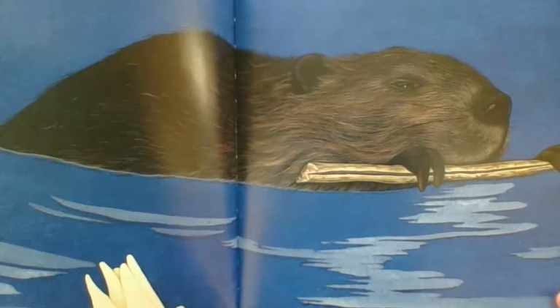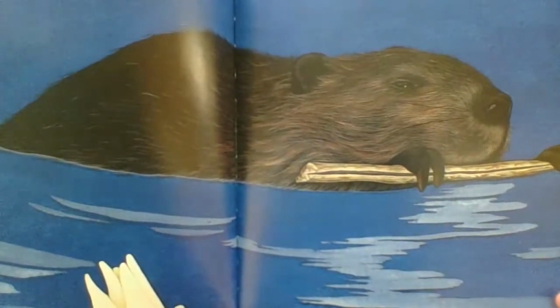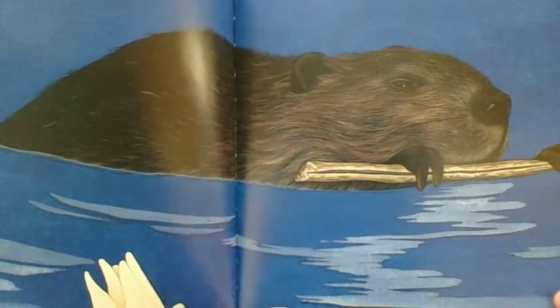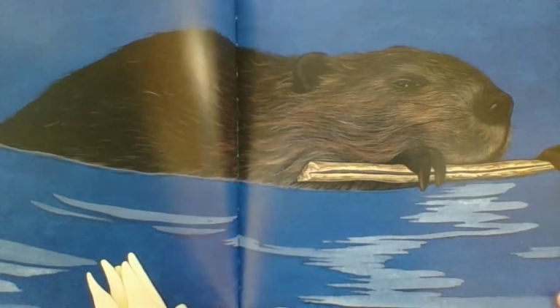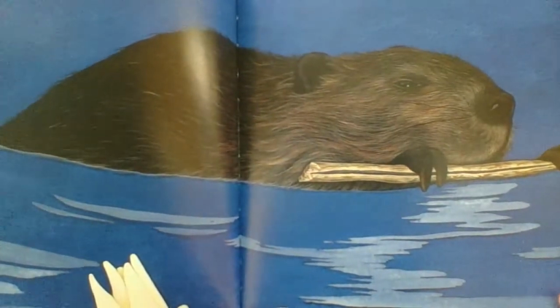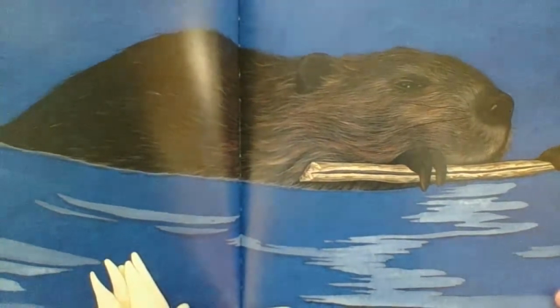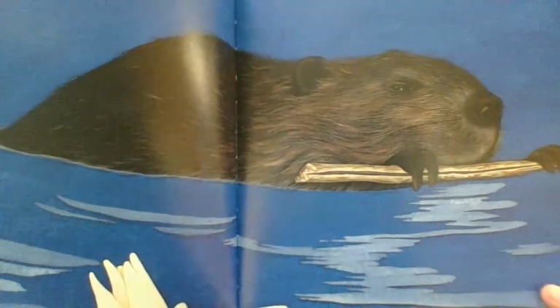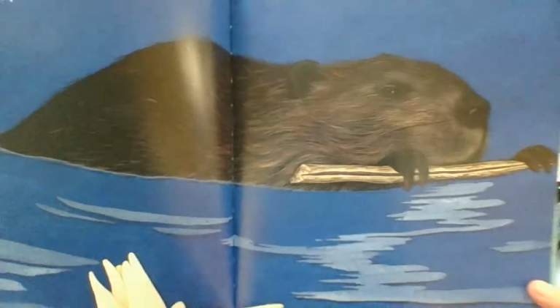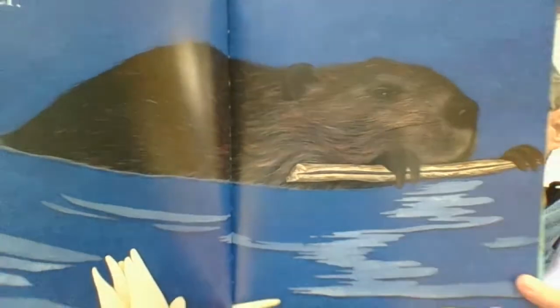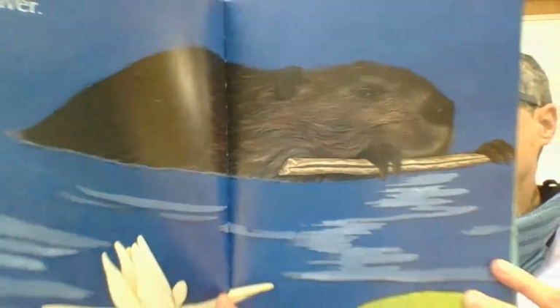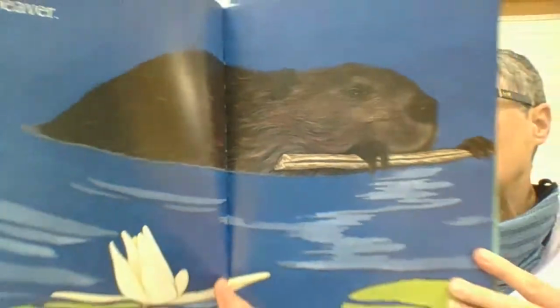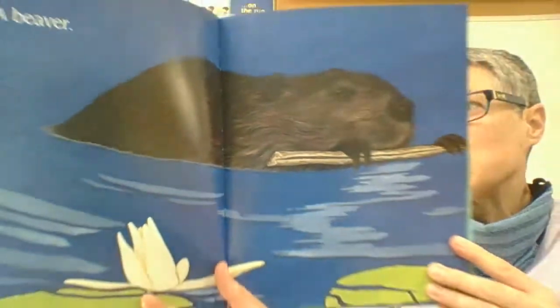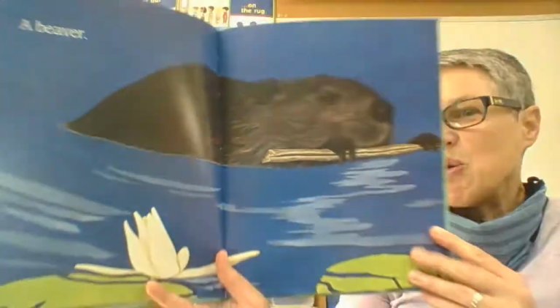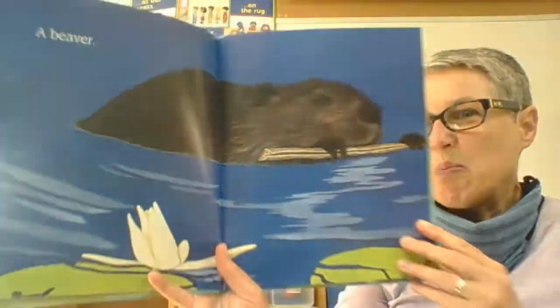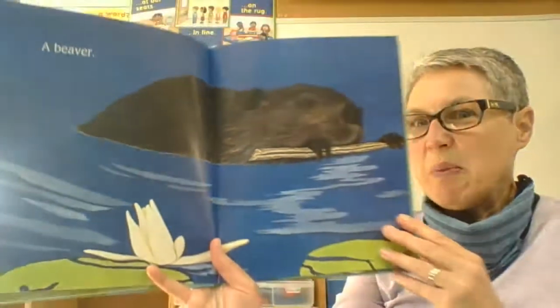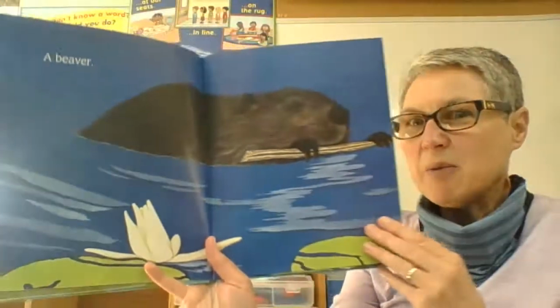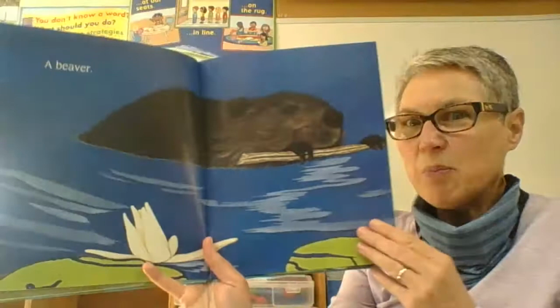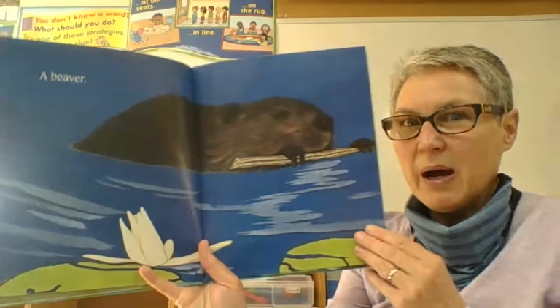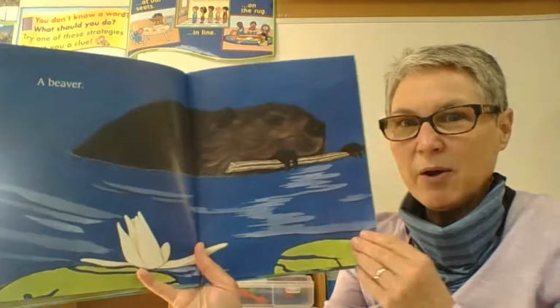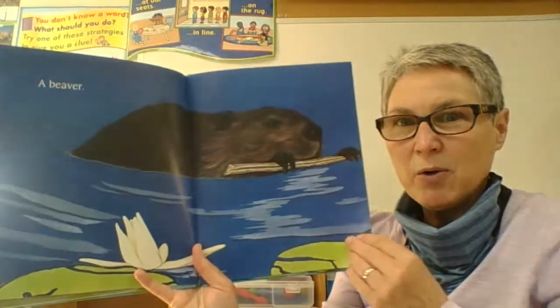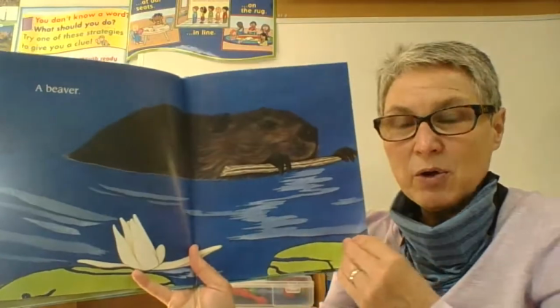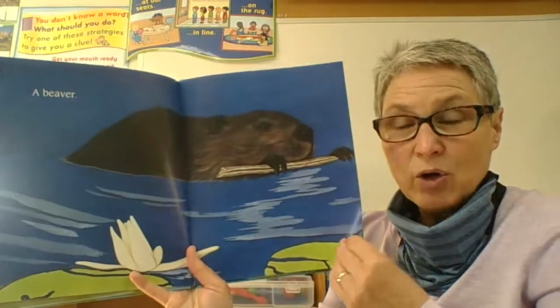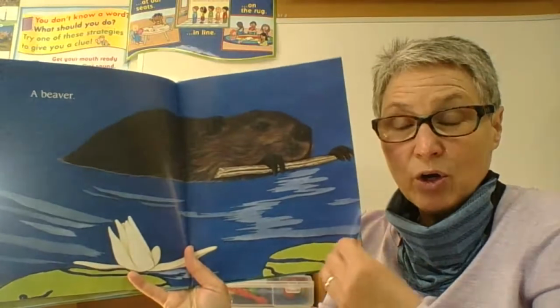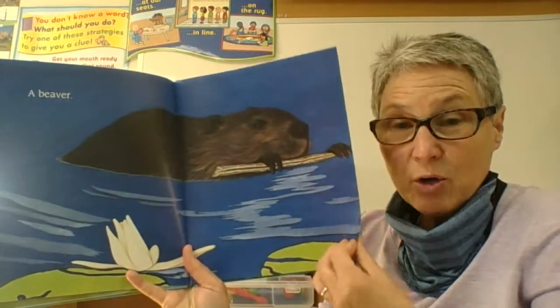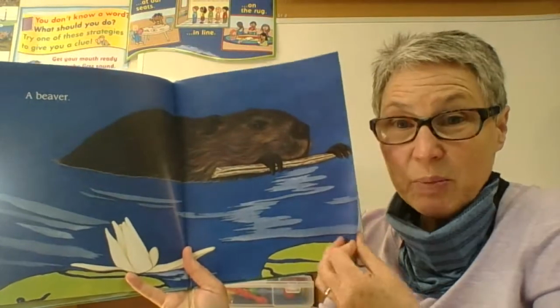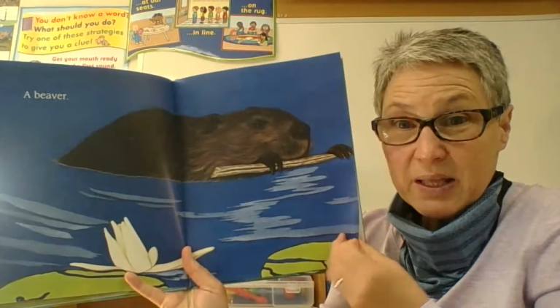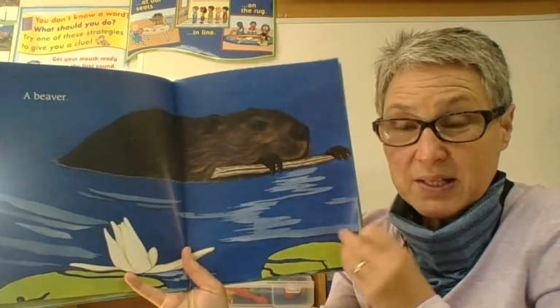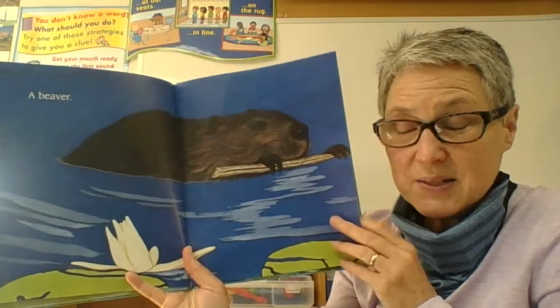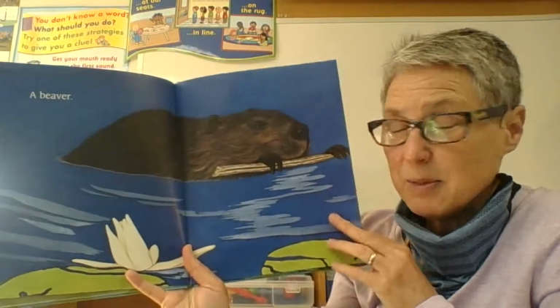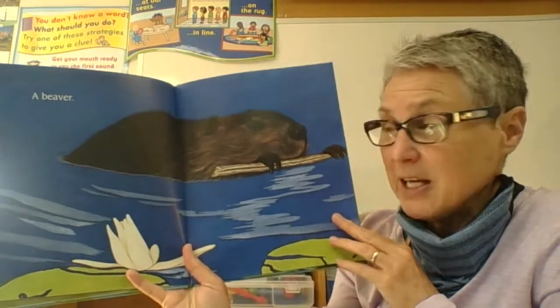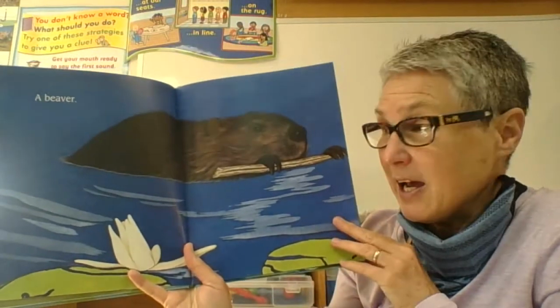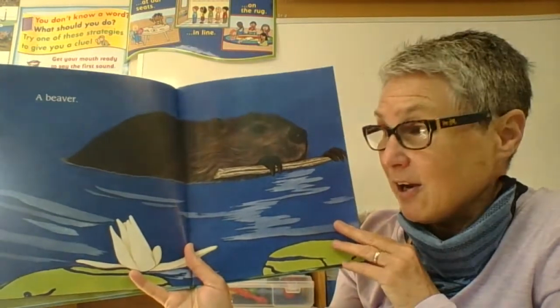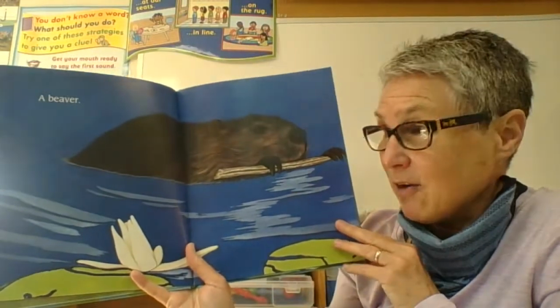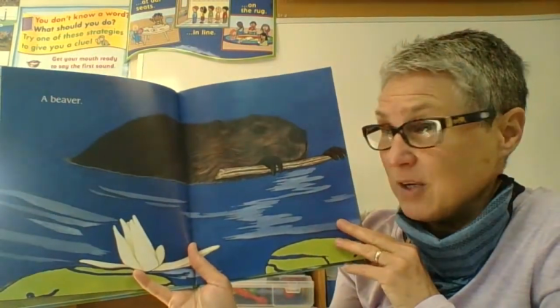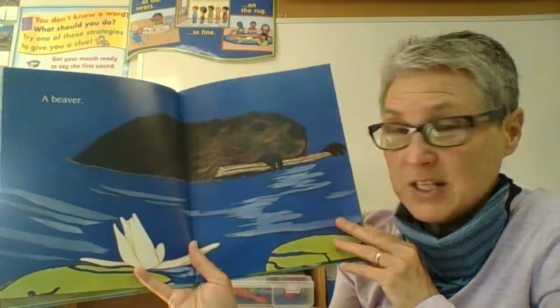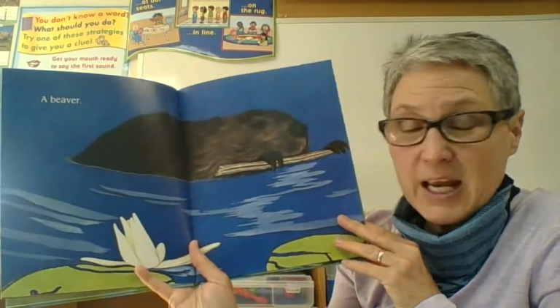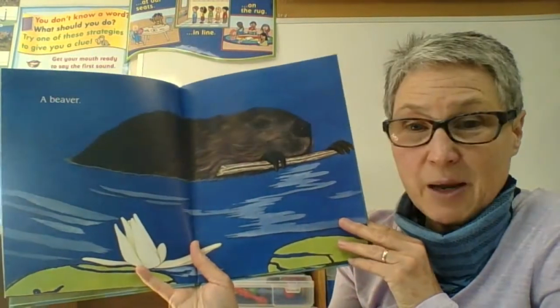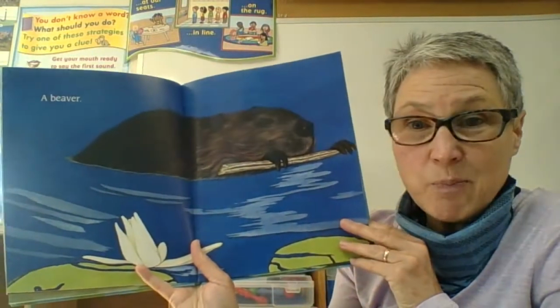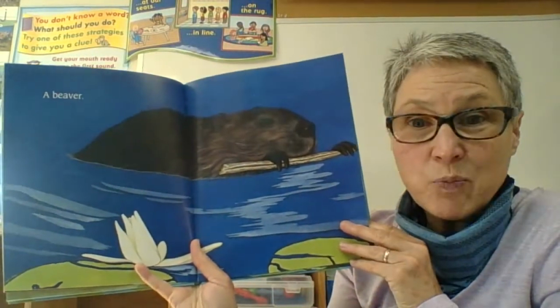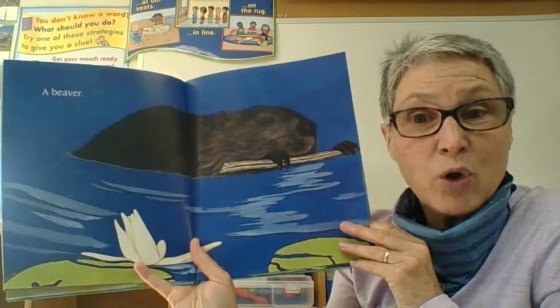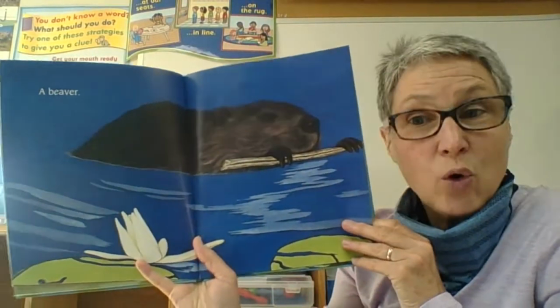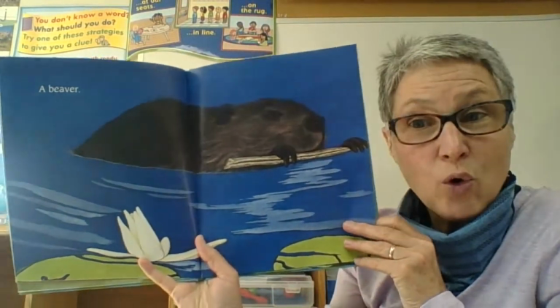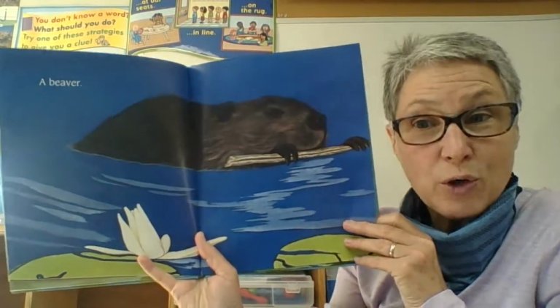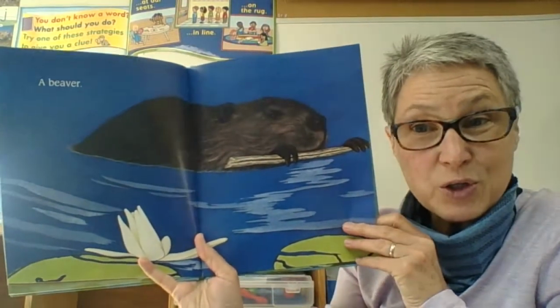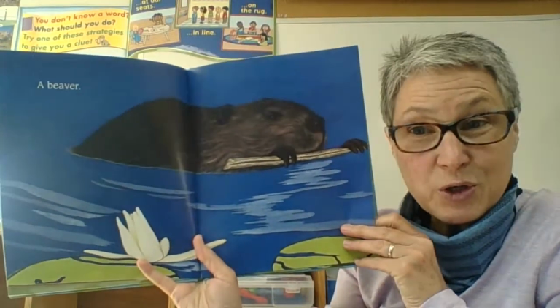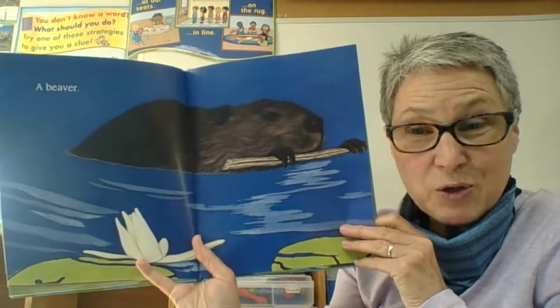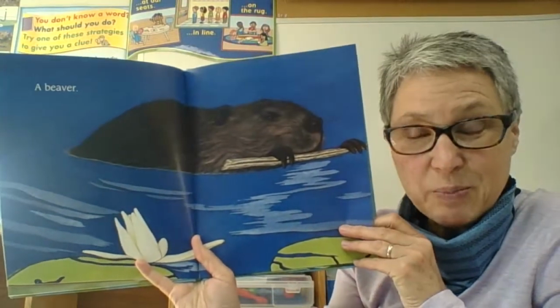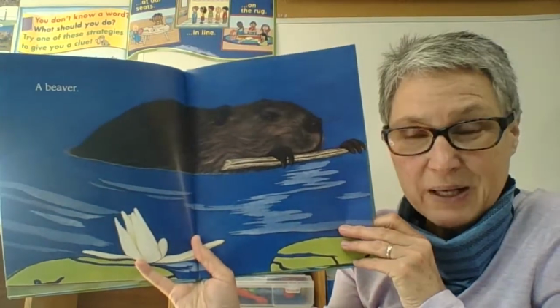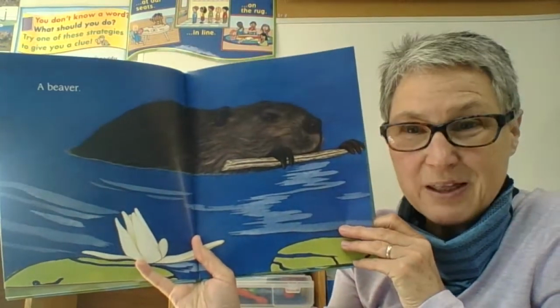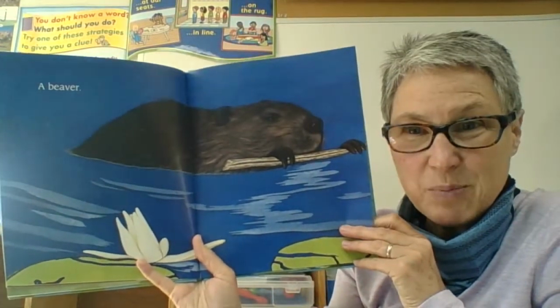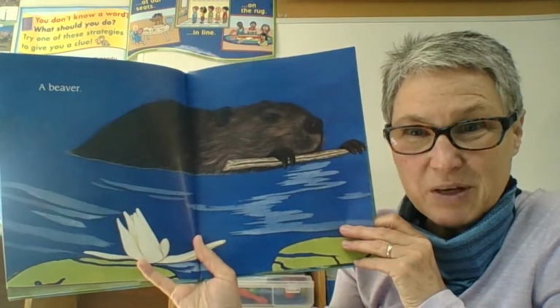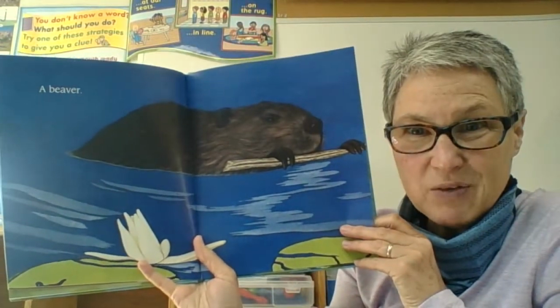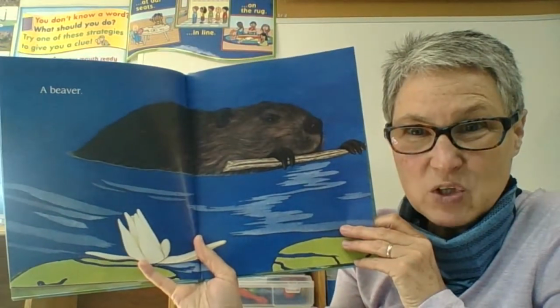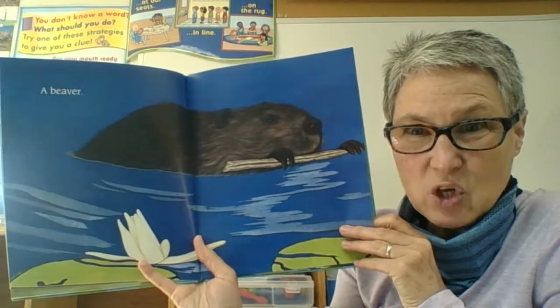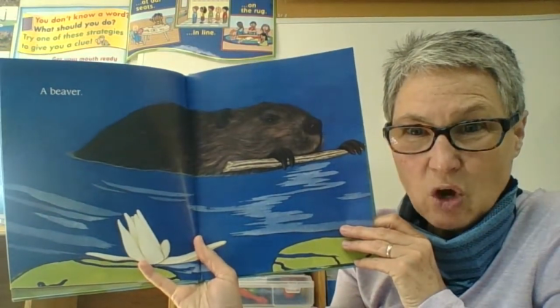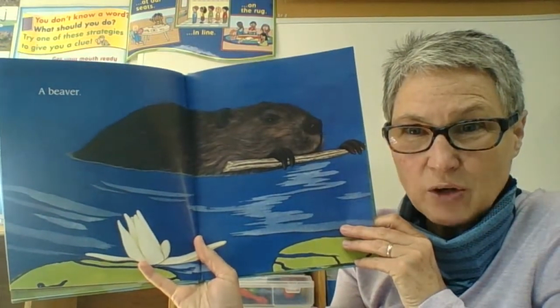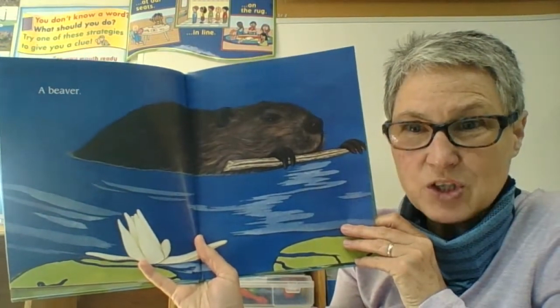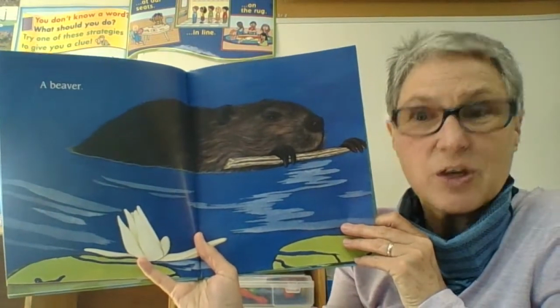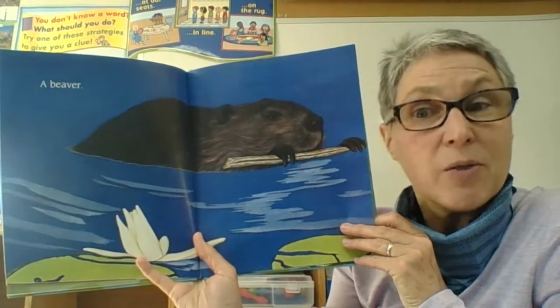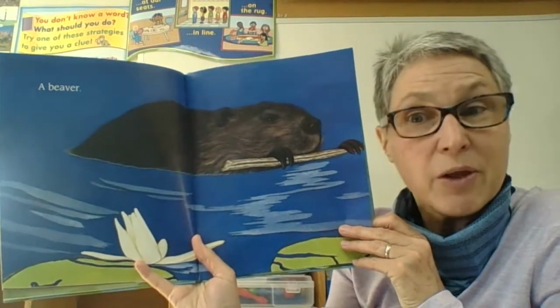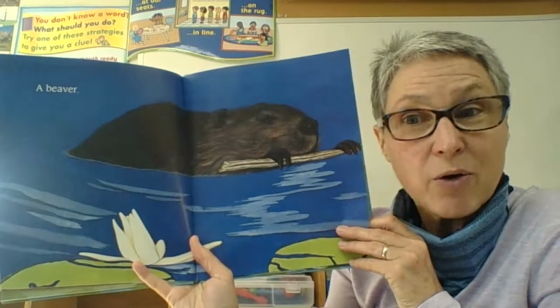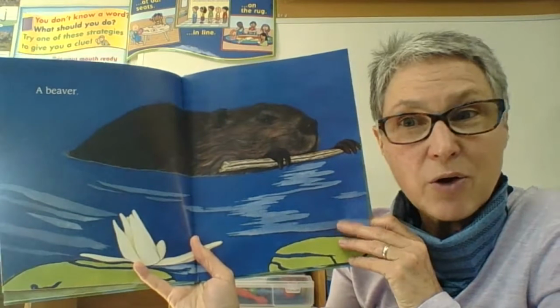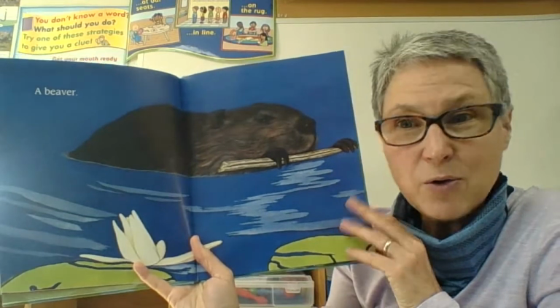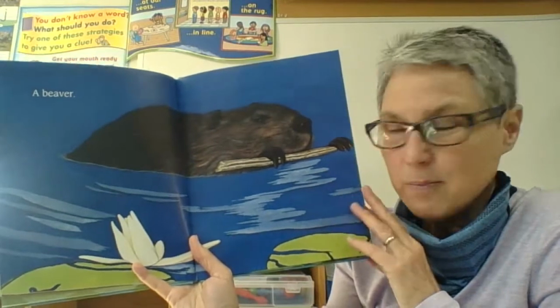So that branch and mud pile could be the start of a dam, or it could be the beaver's lodge — their home.